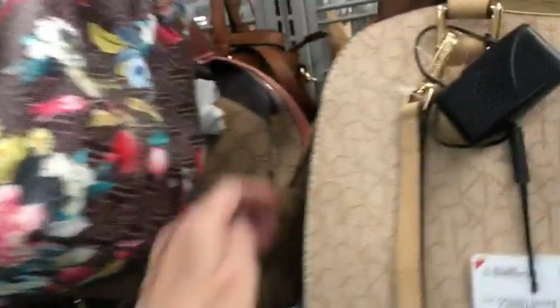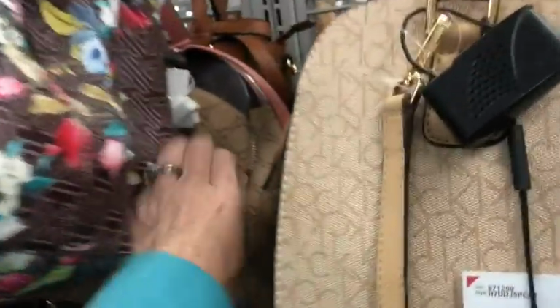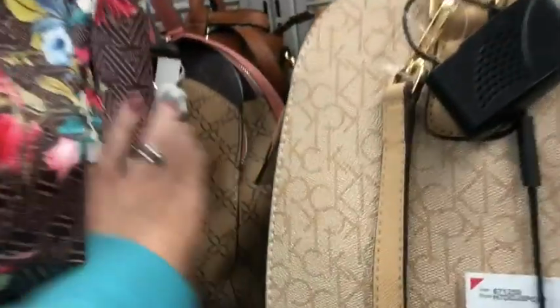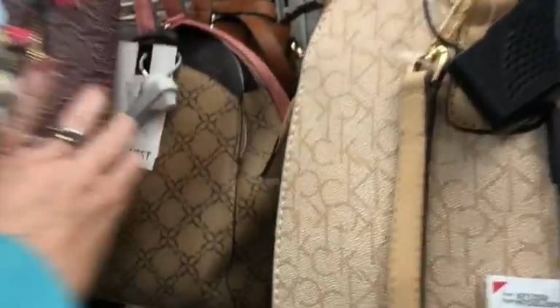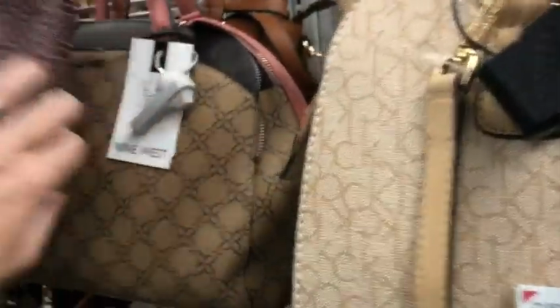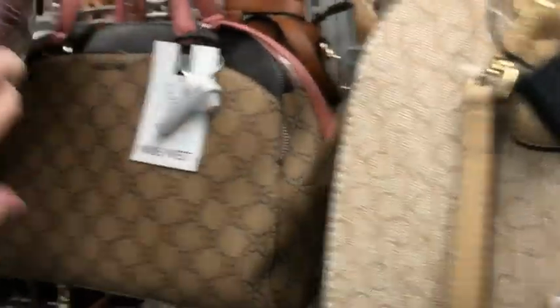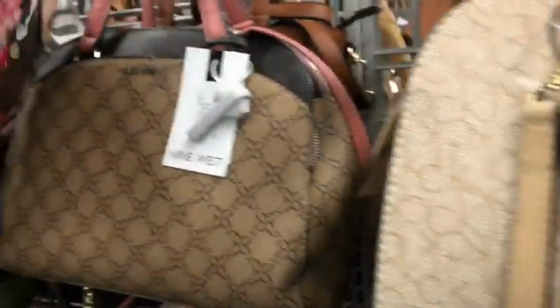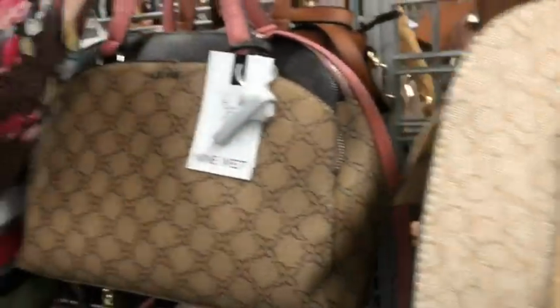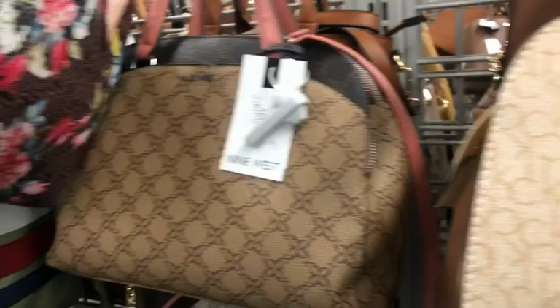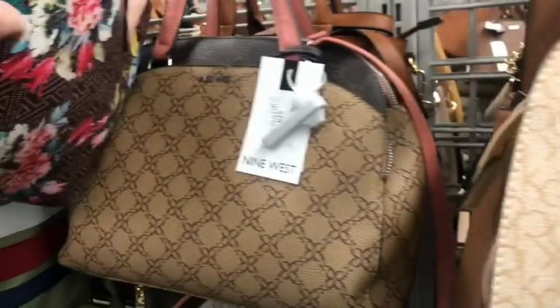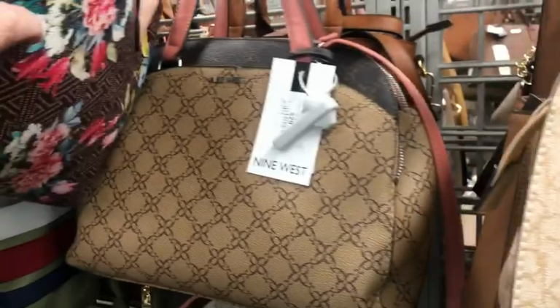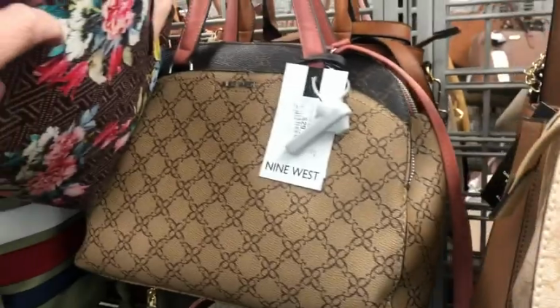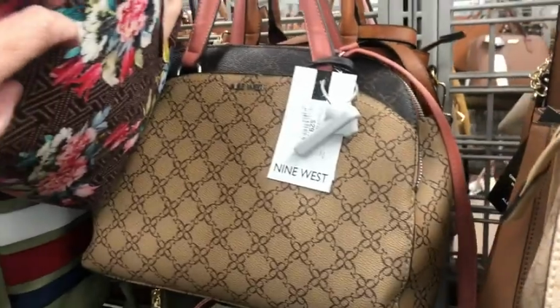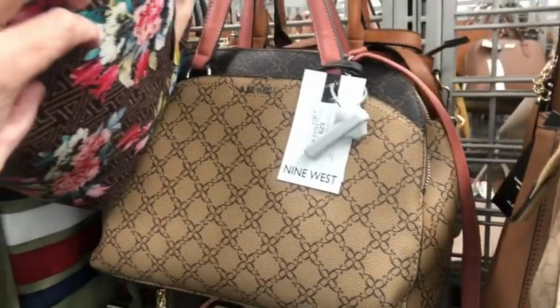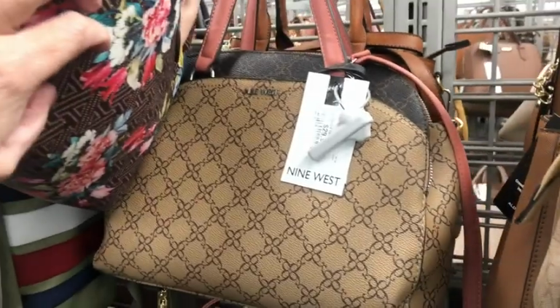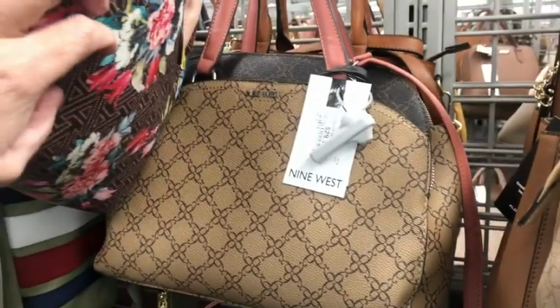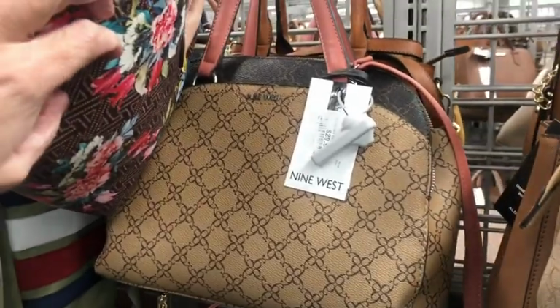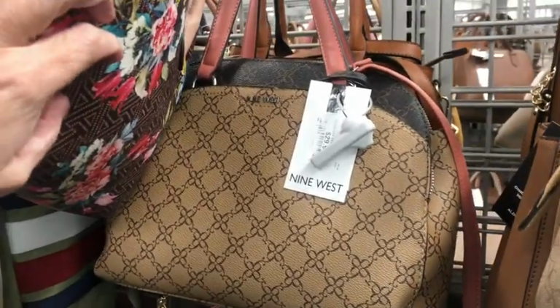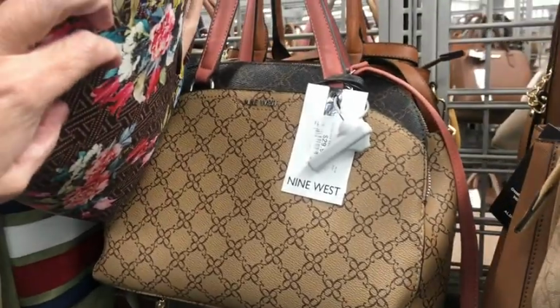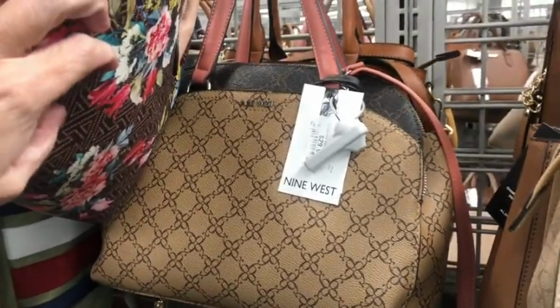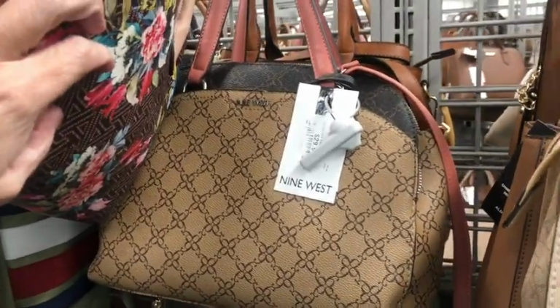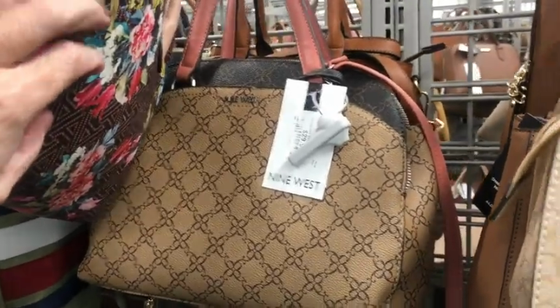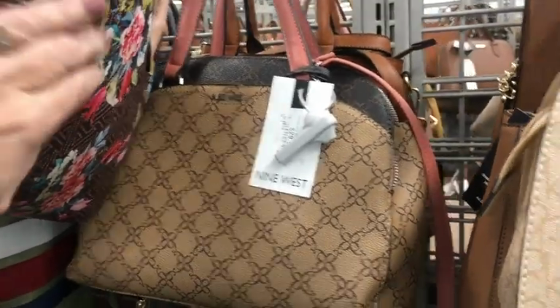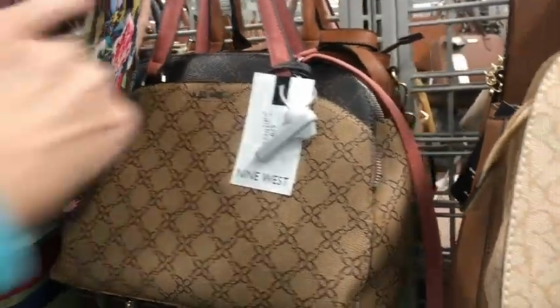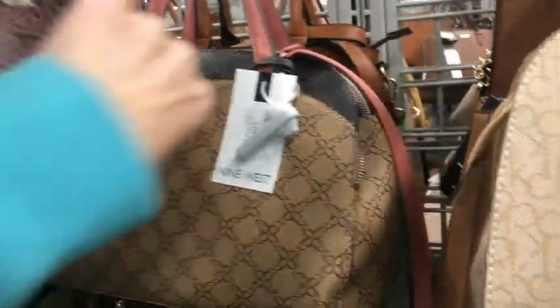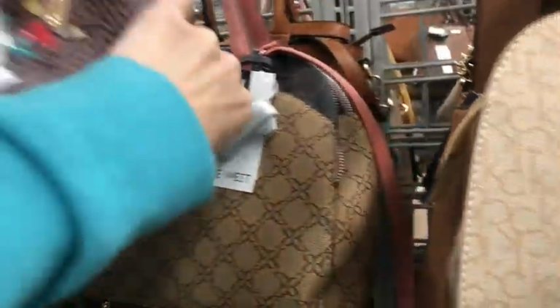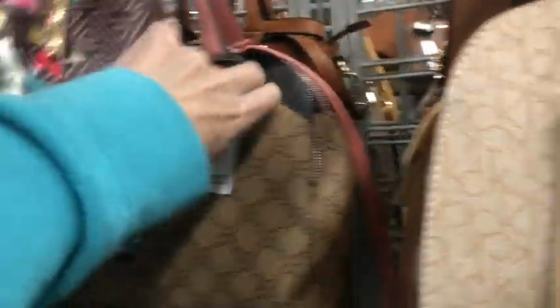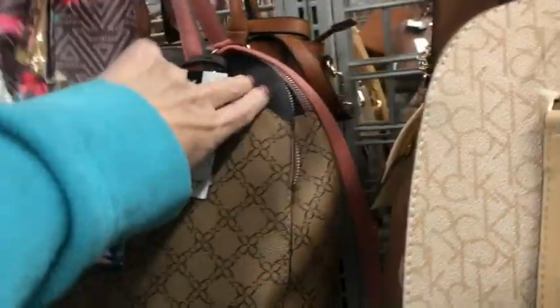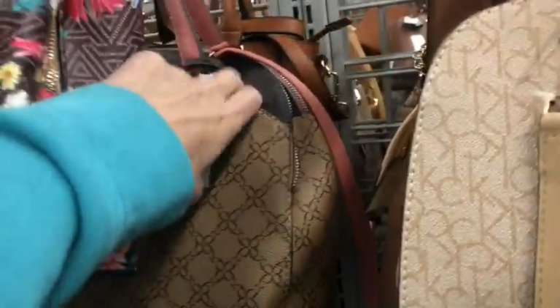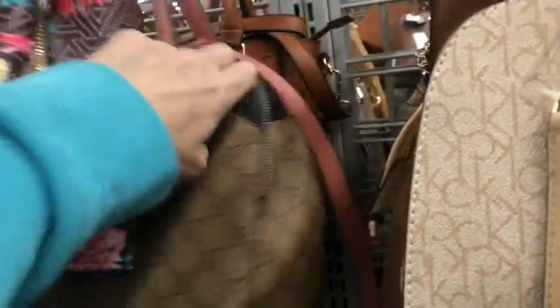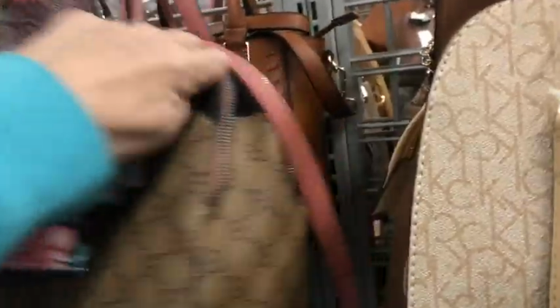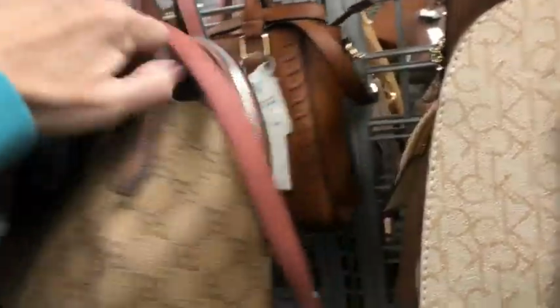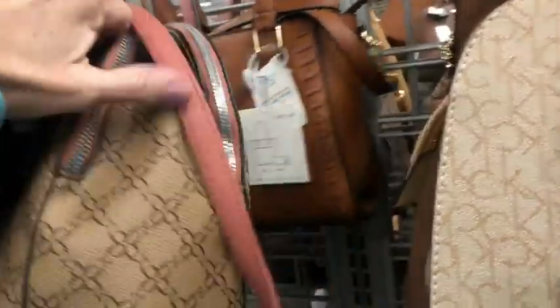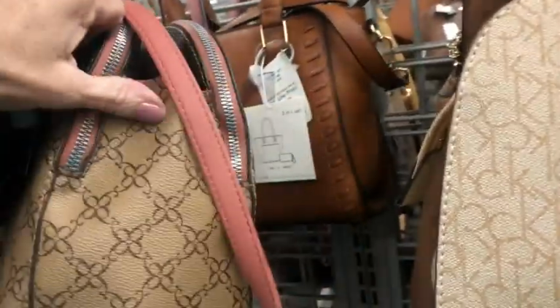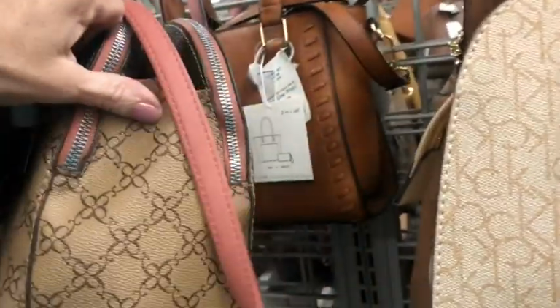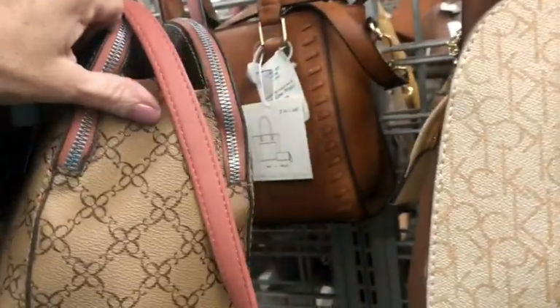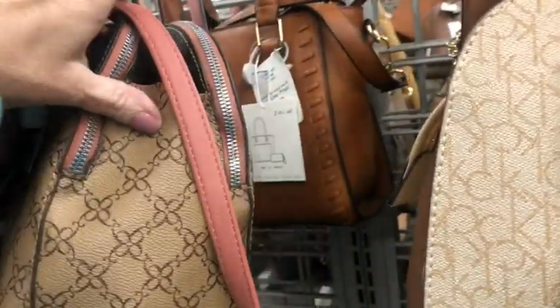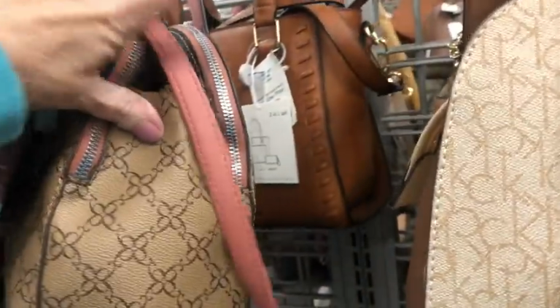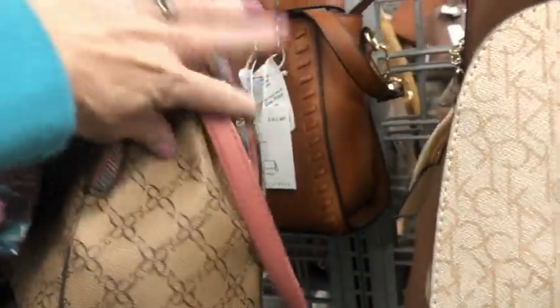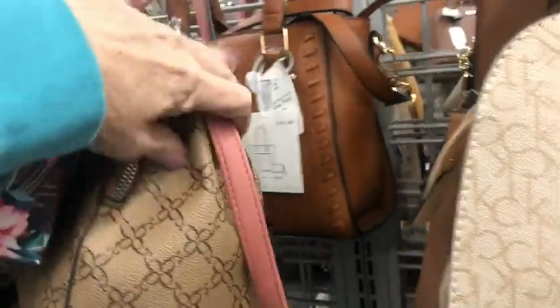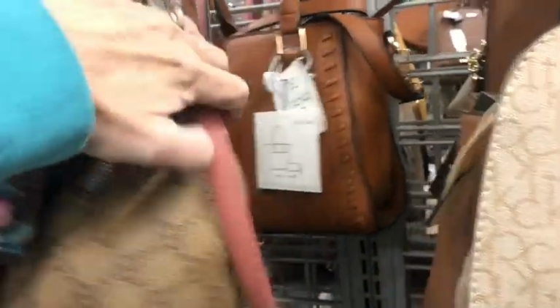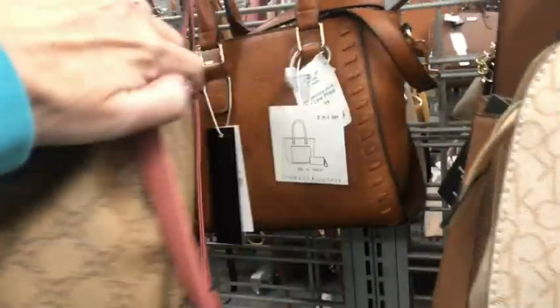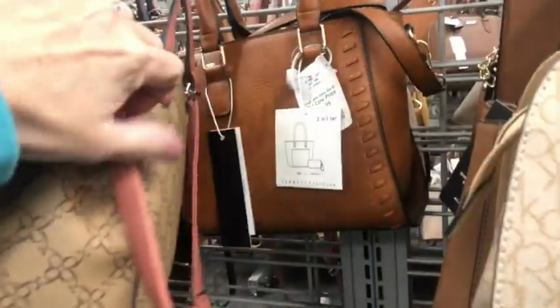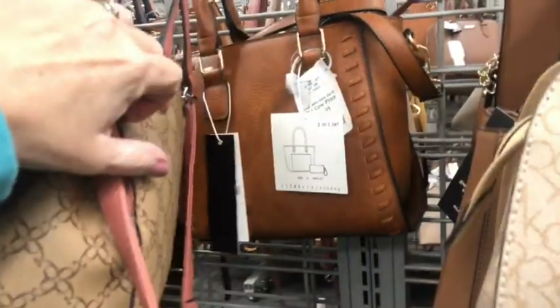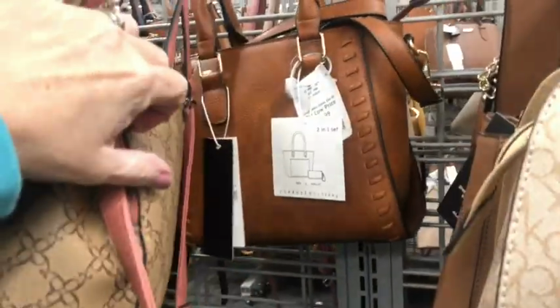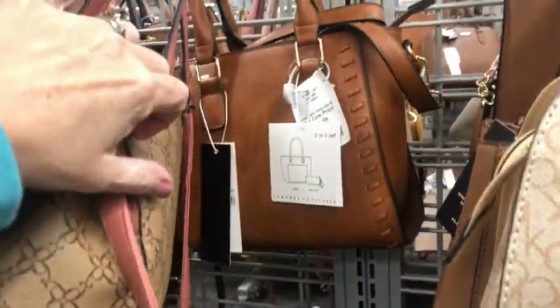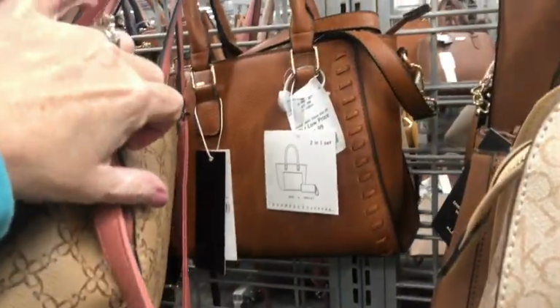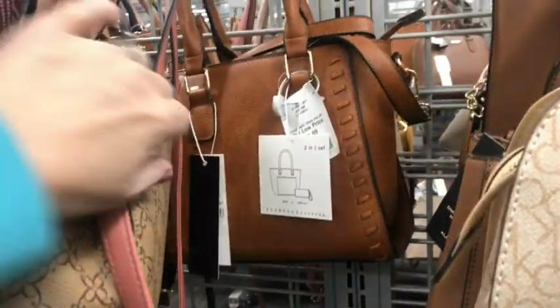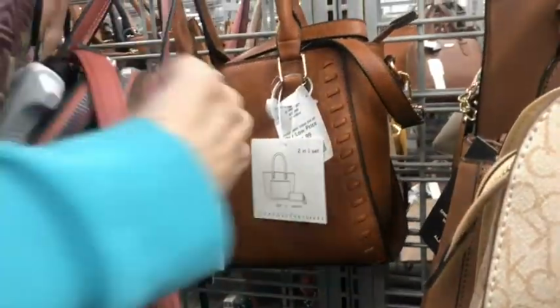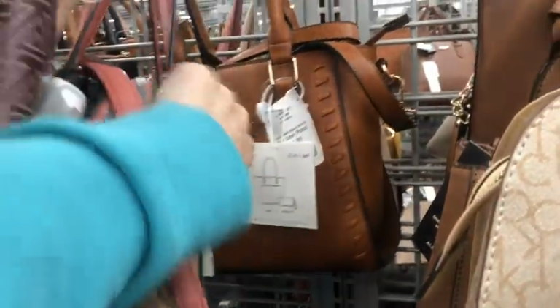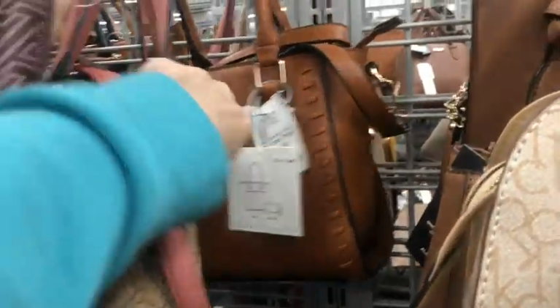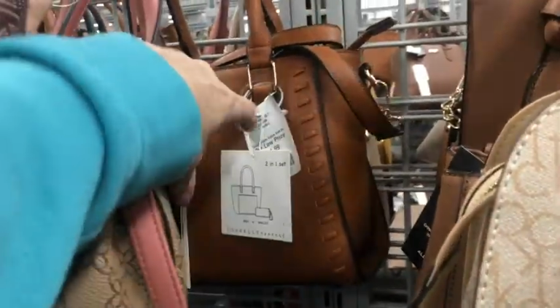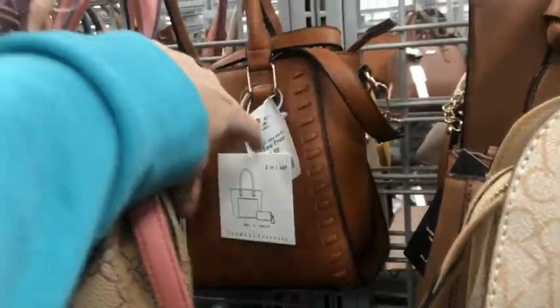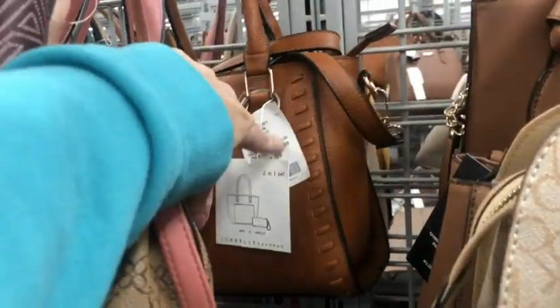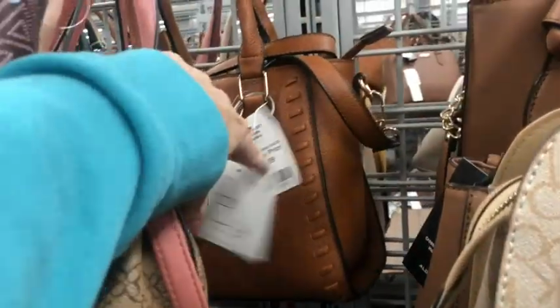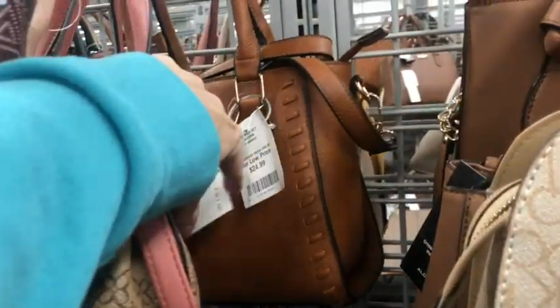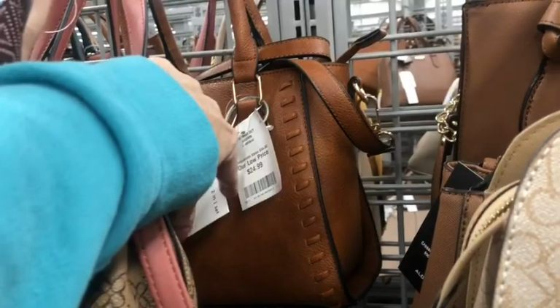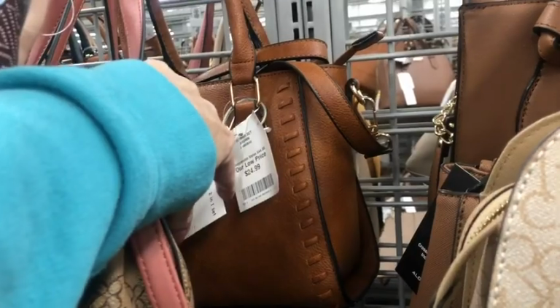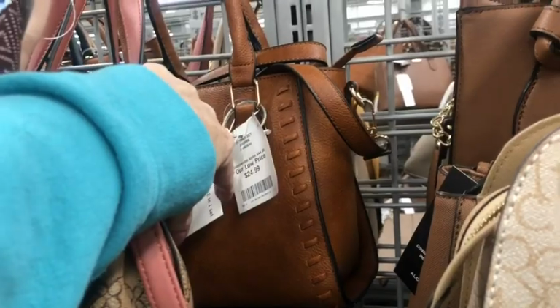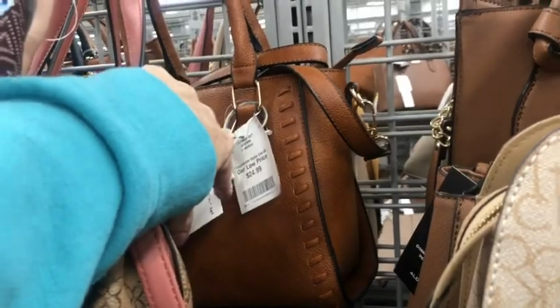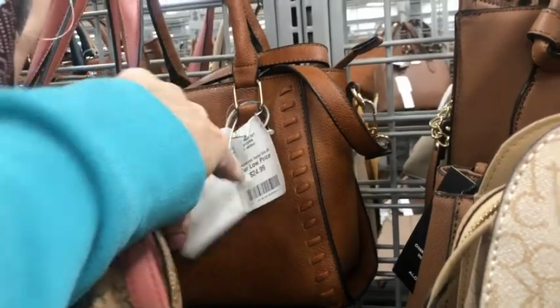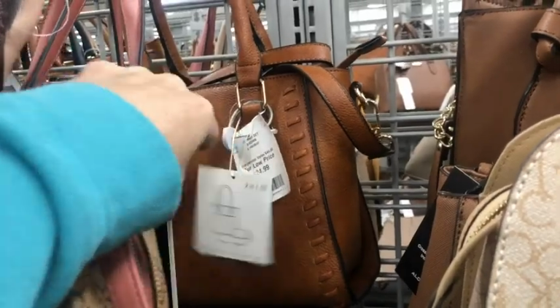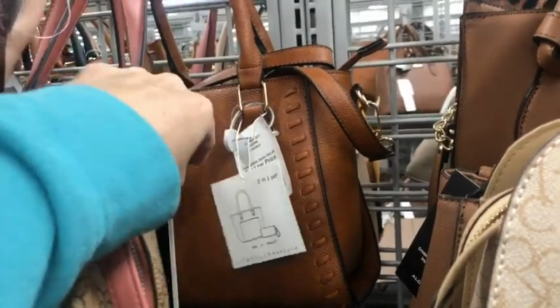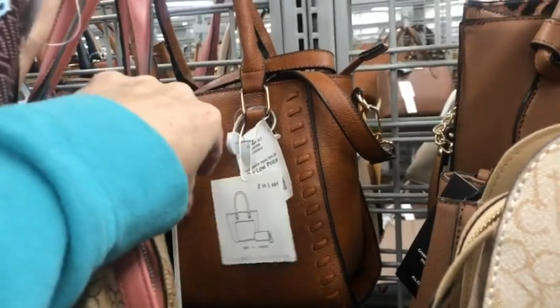Oh, I got this one — that's Nine West, actually. It's kind of like the same, and this is $25.